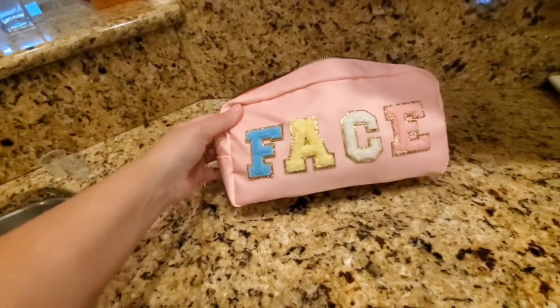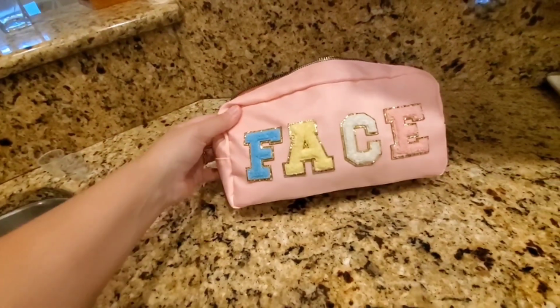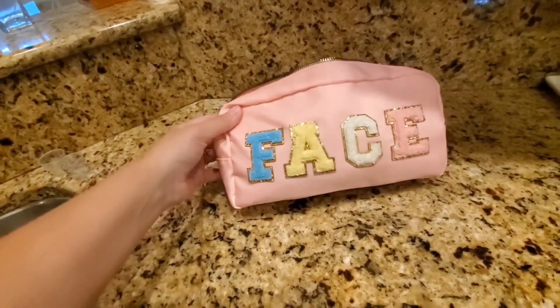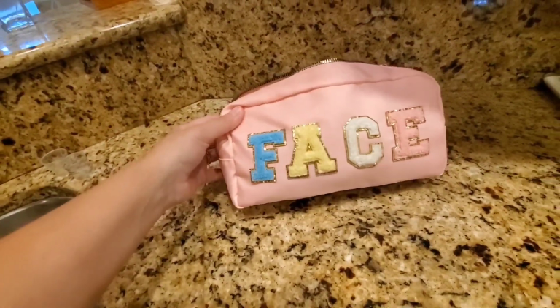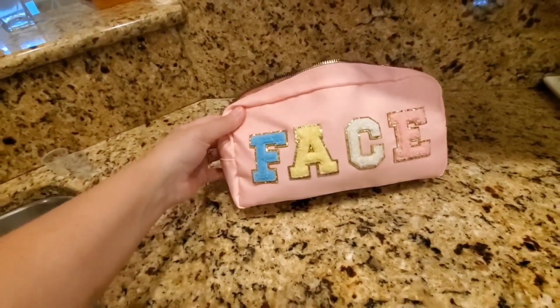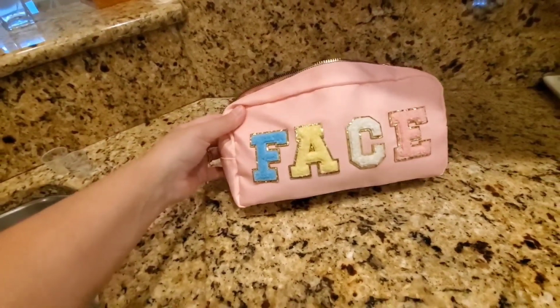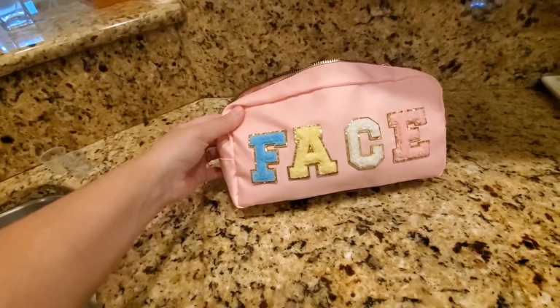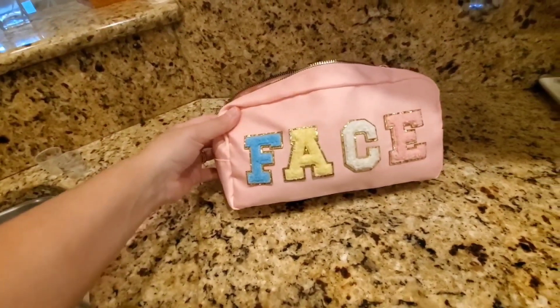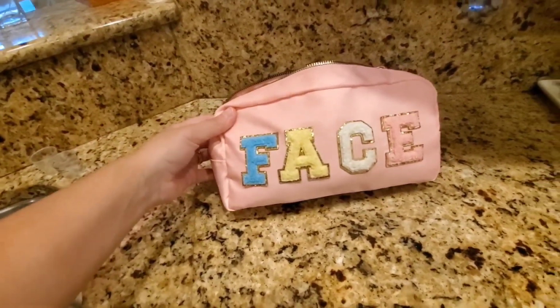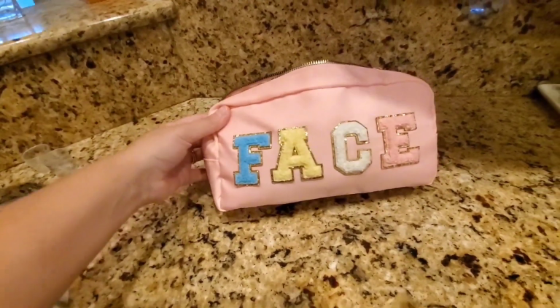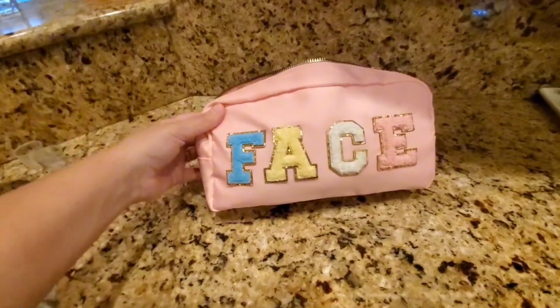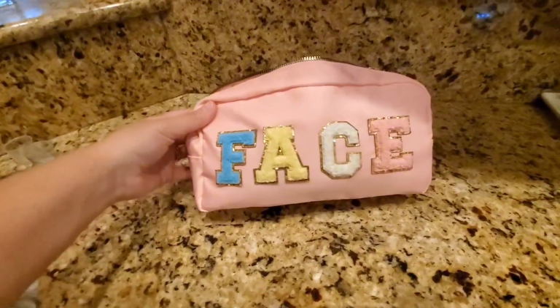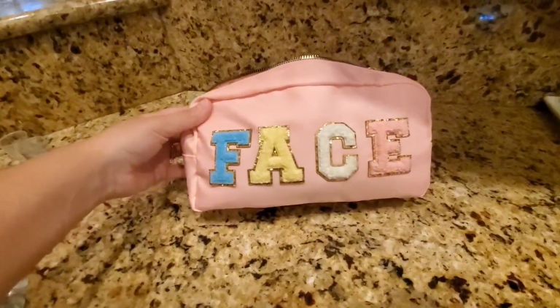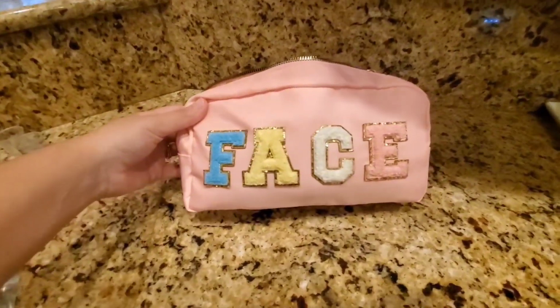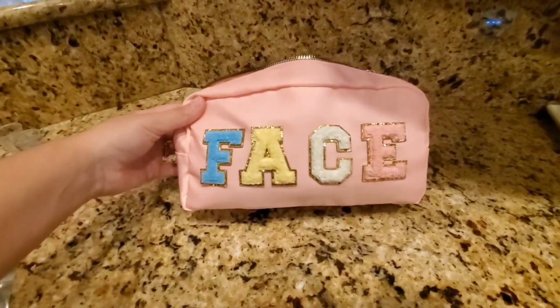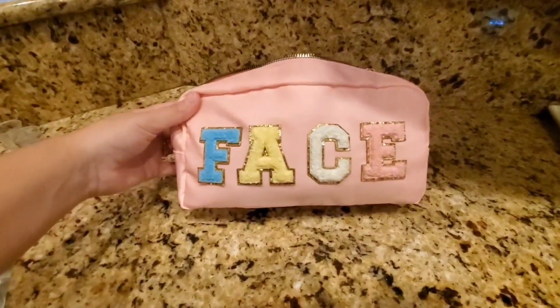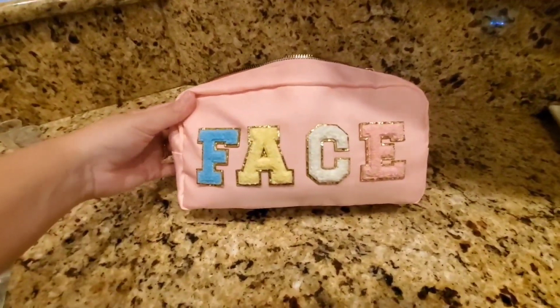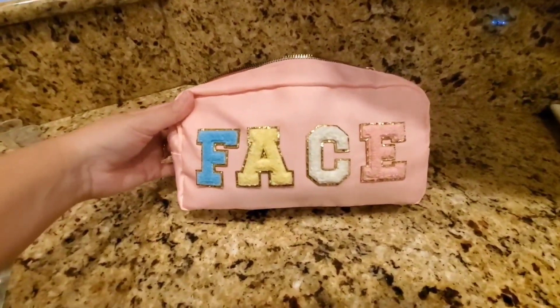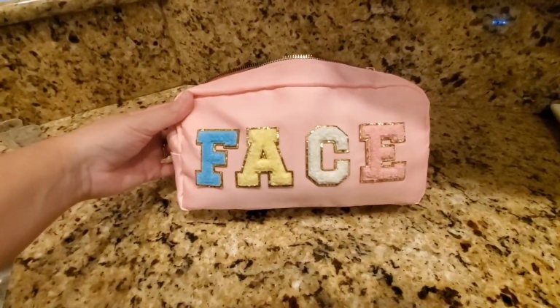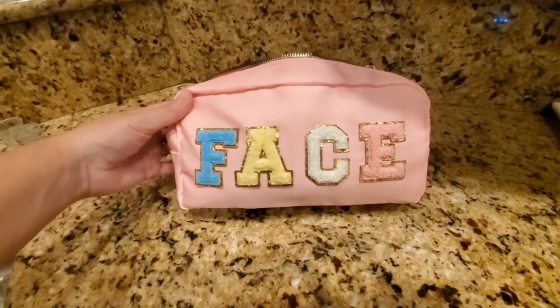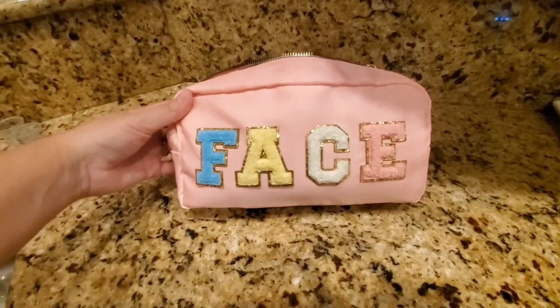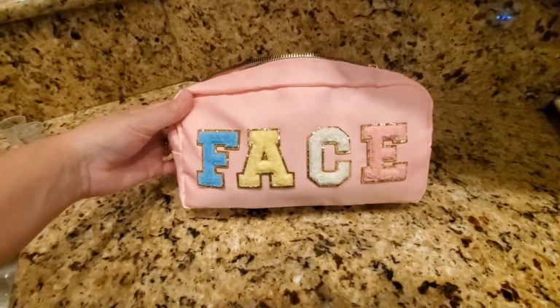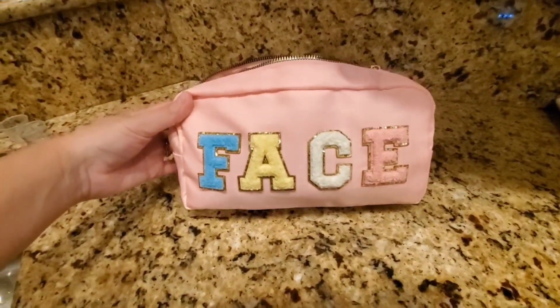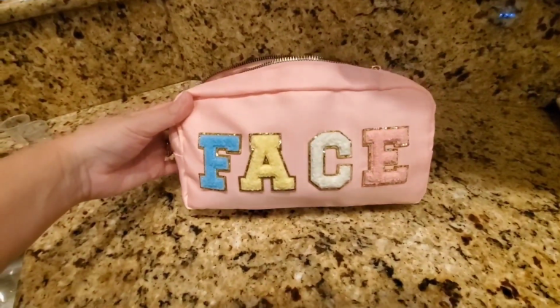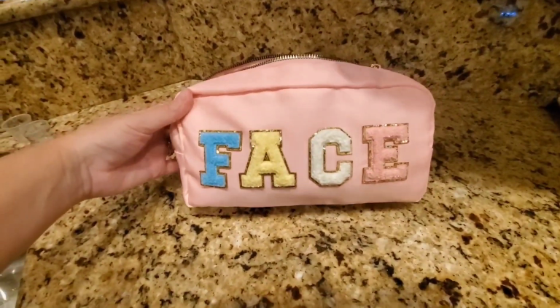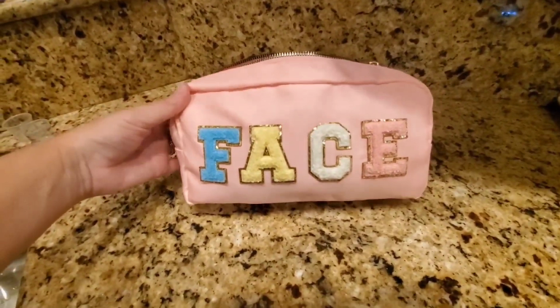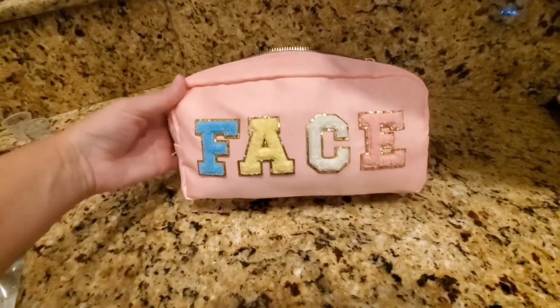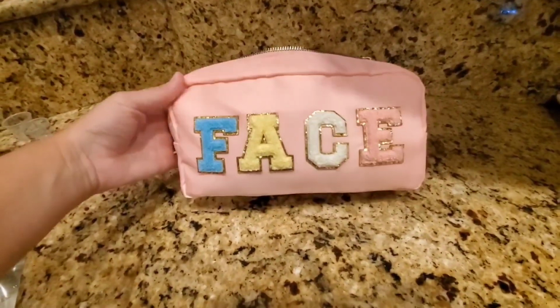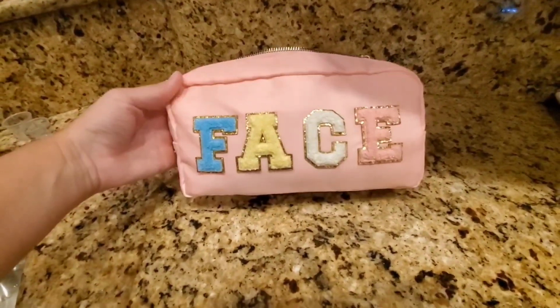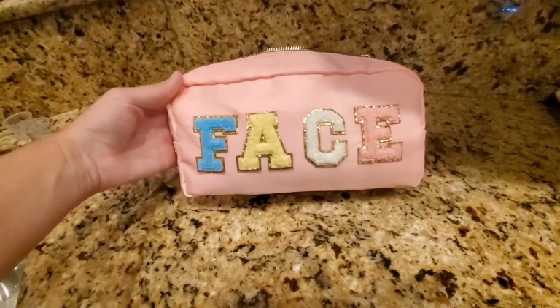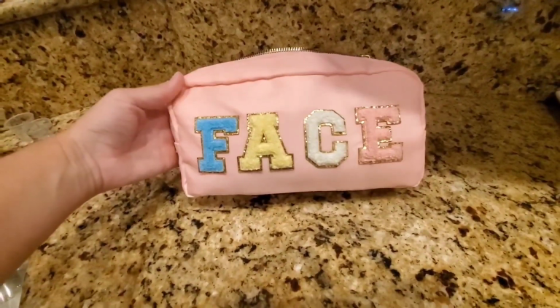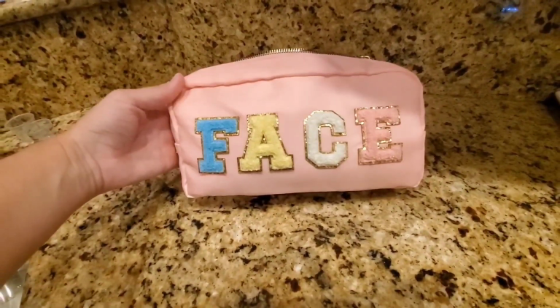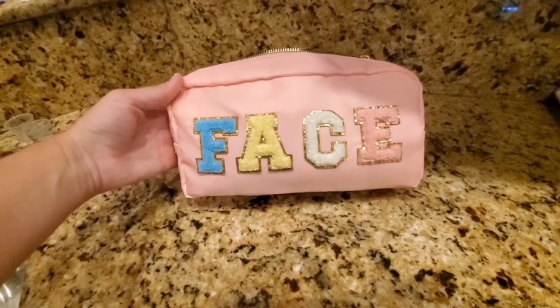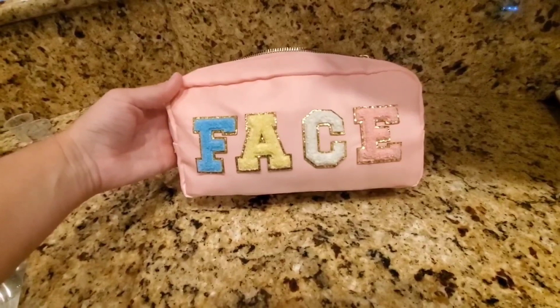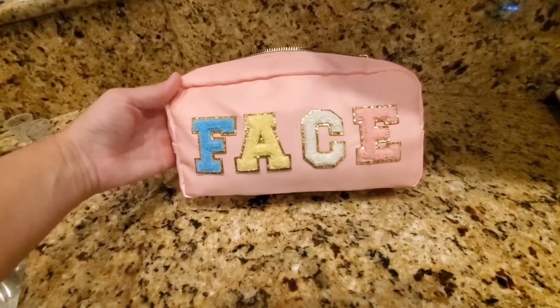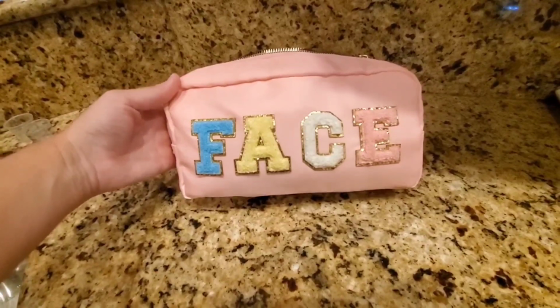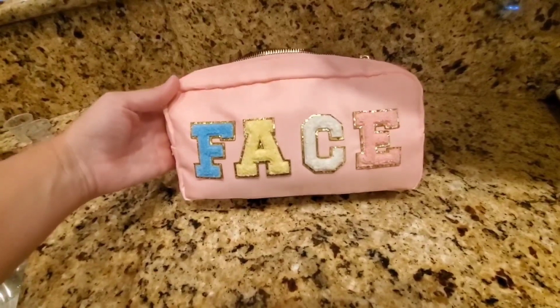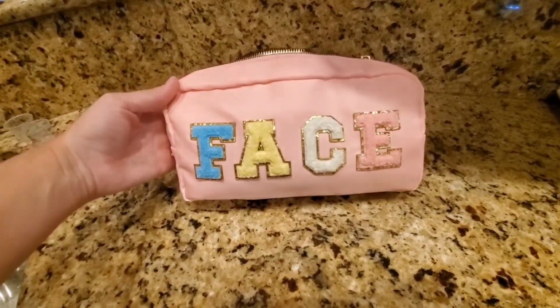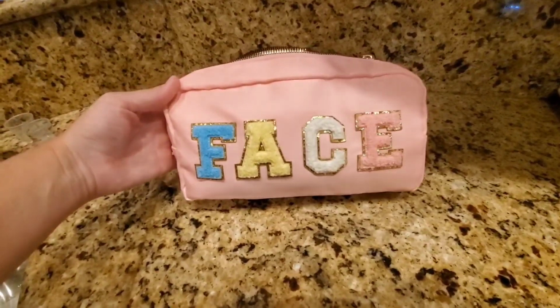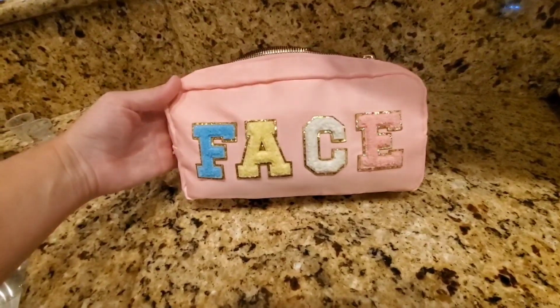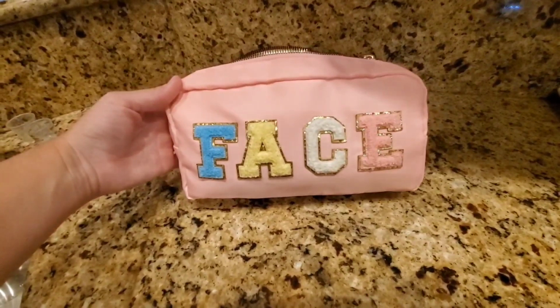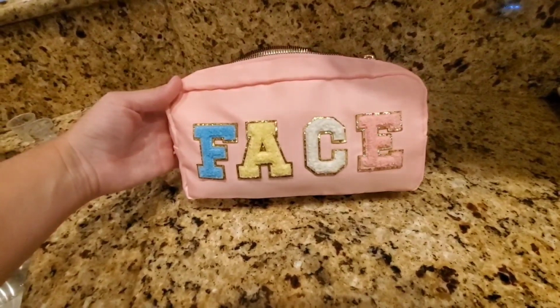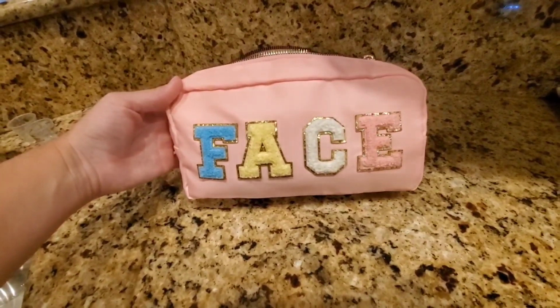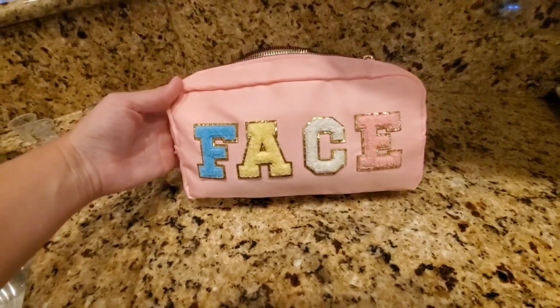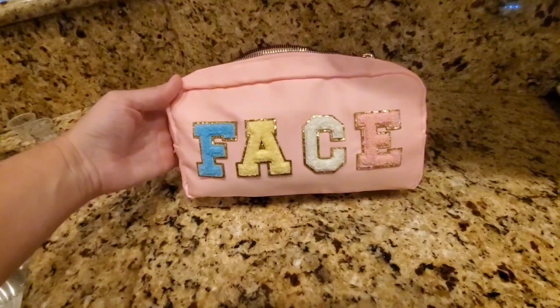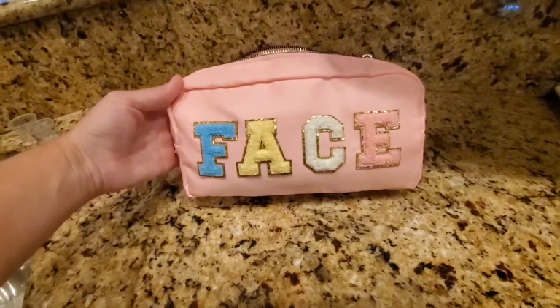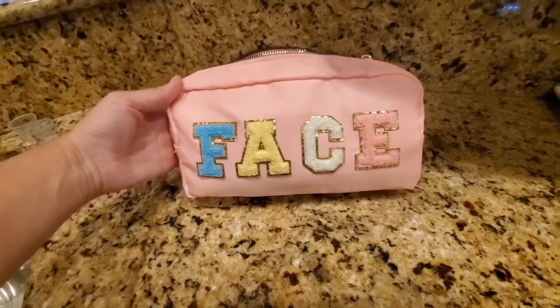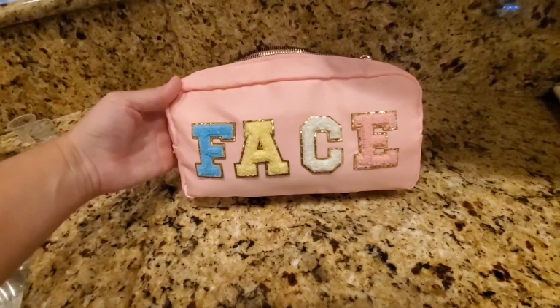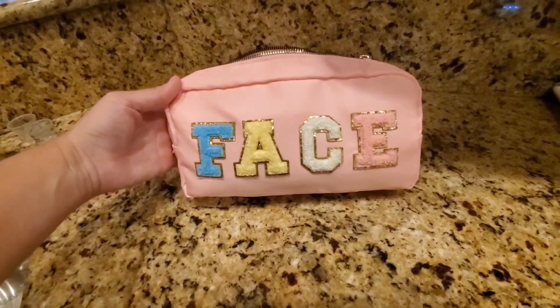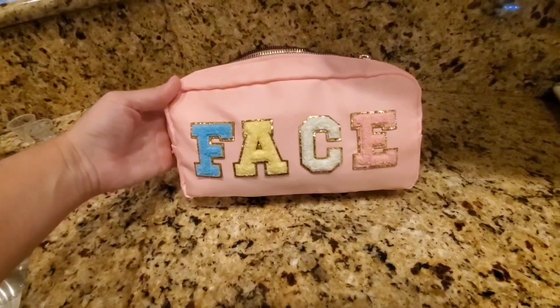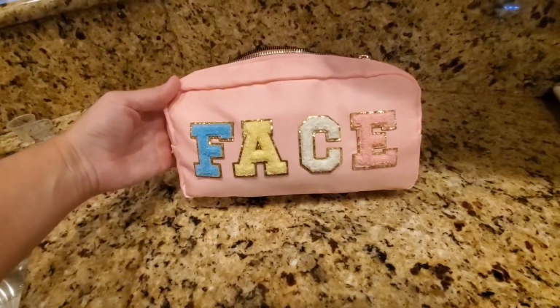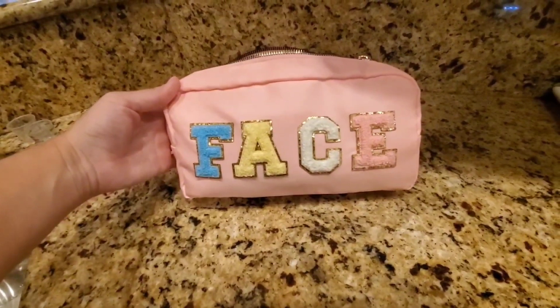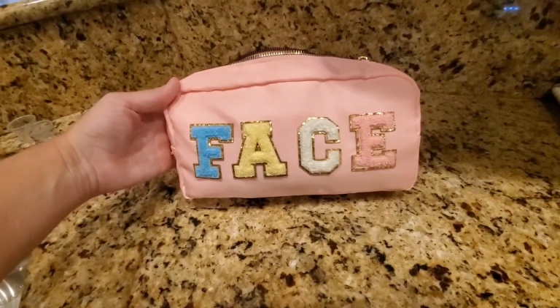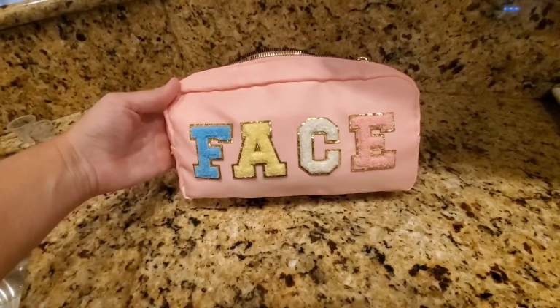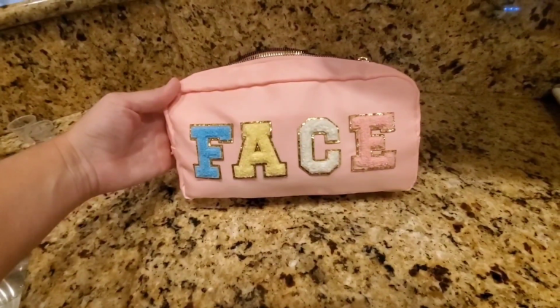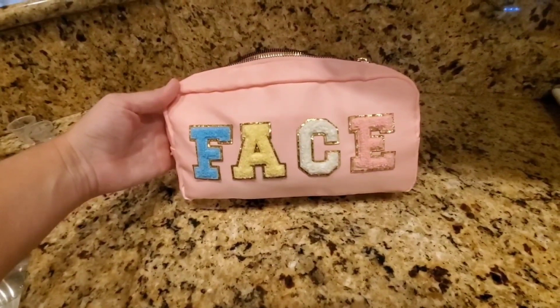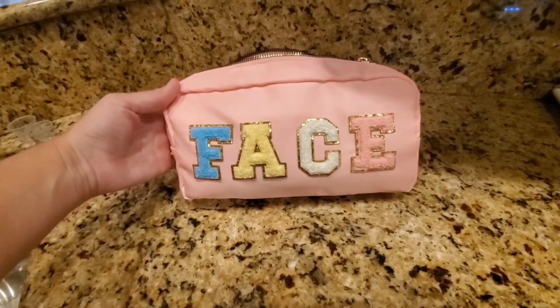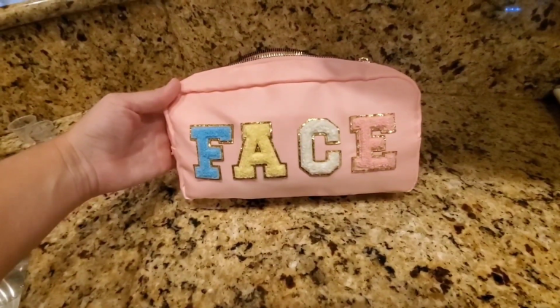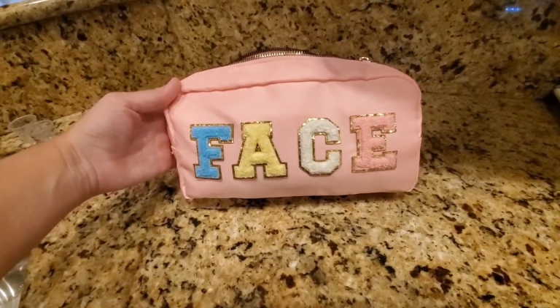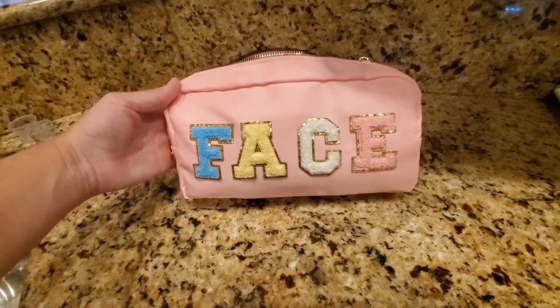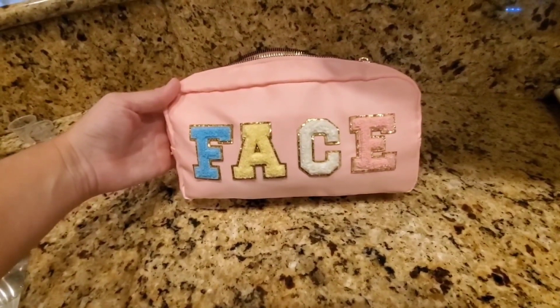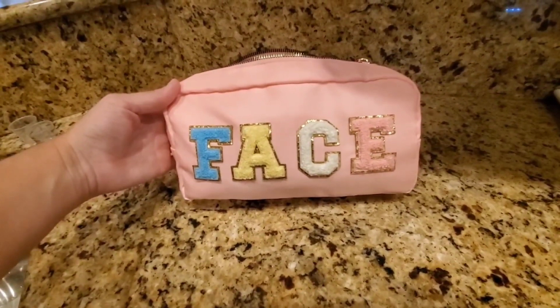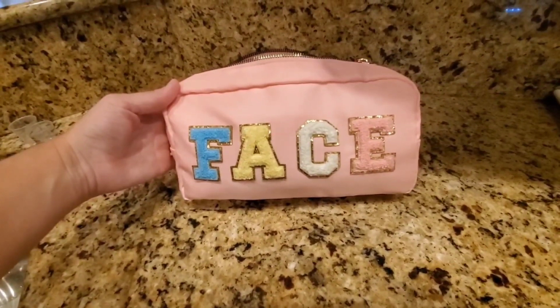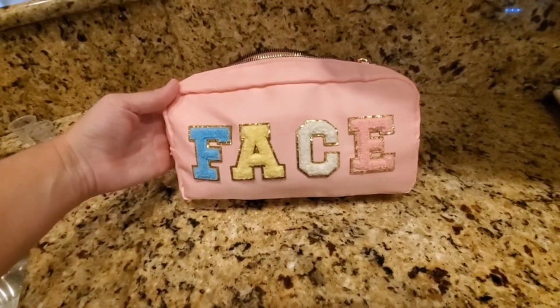Overall I've been very happy with this, so if you're looking for a great little bag to carry around all the things for your face, definitely check this one out.